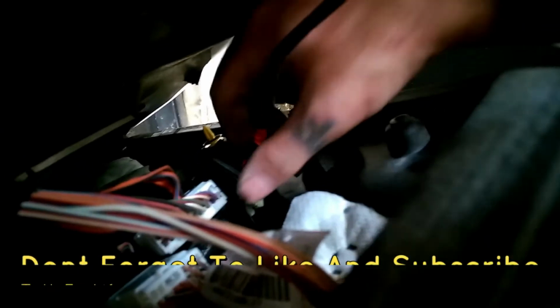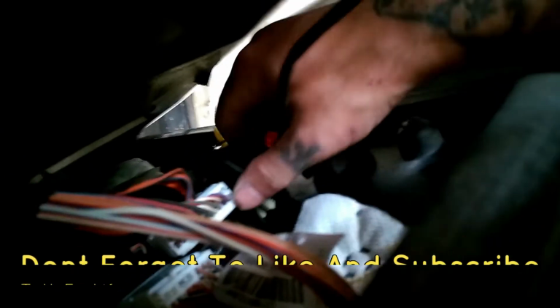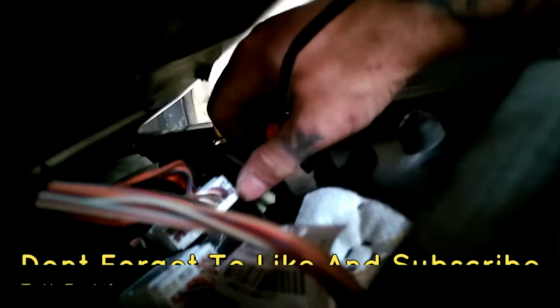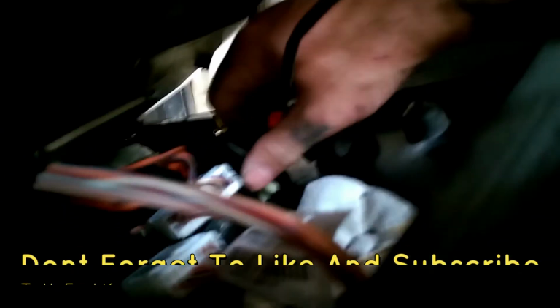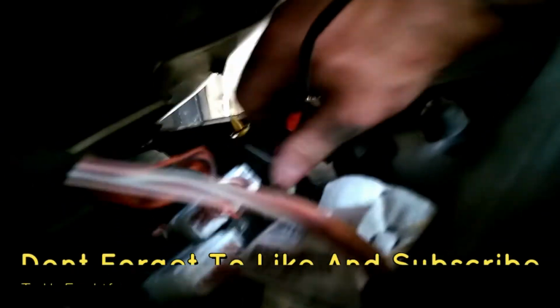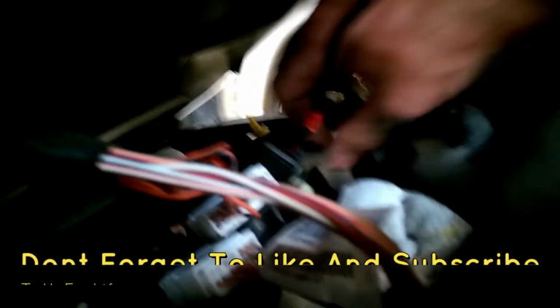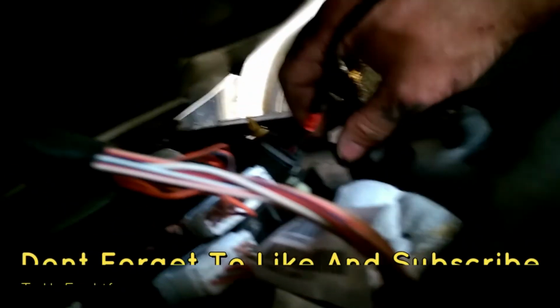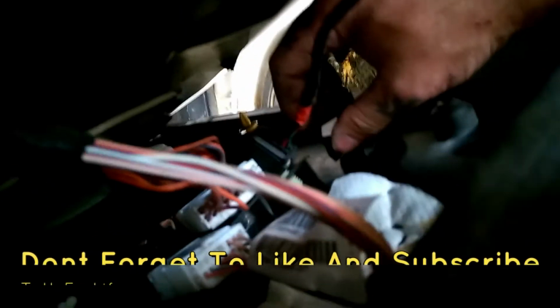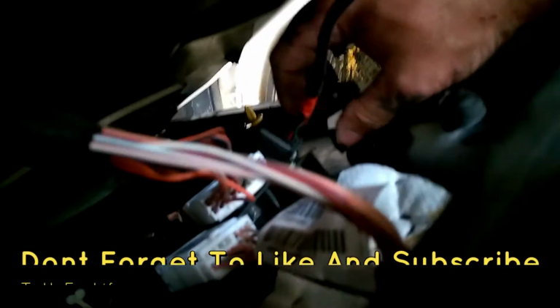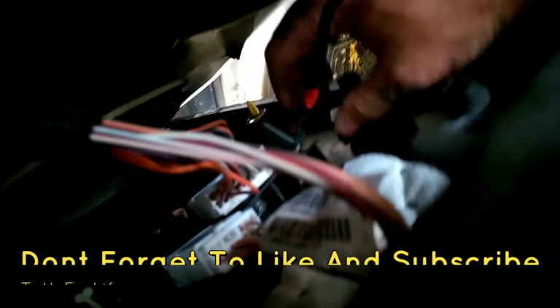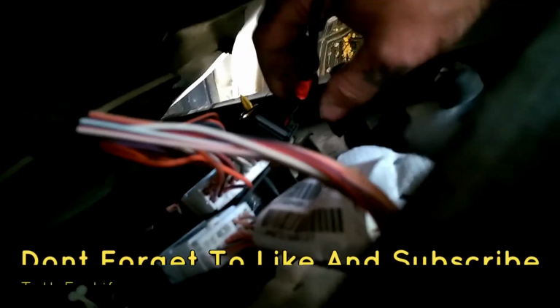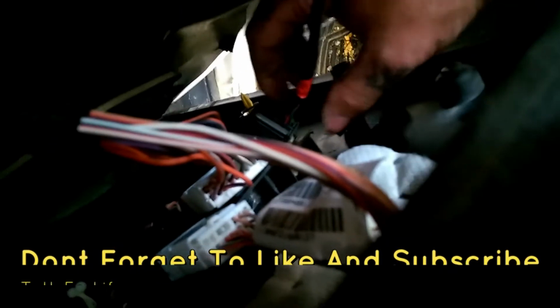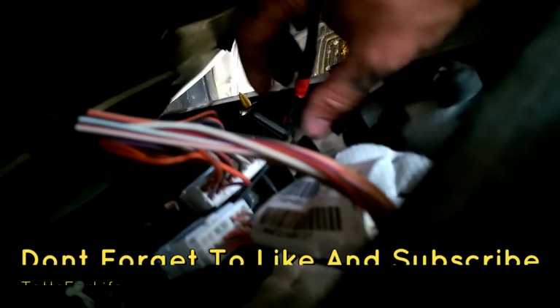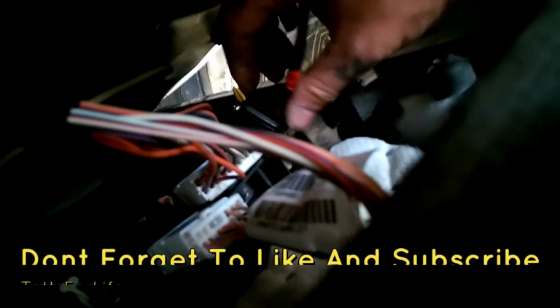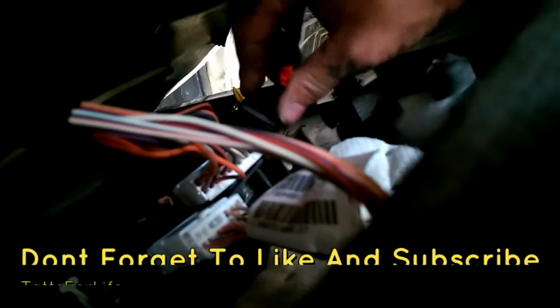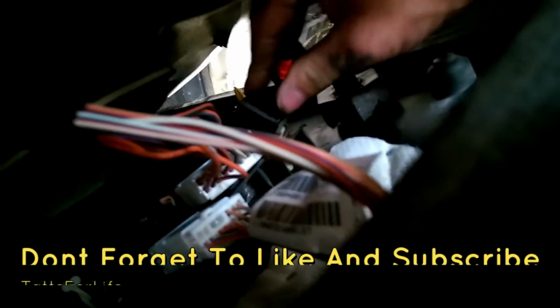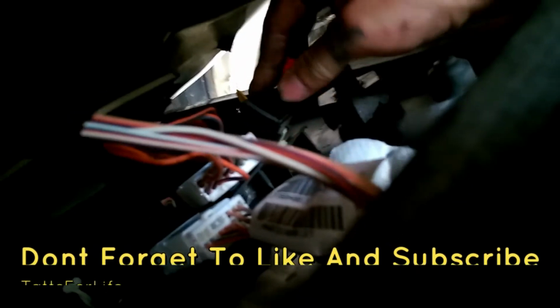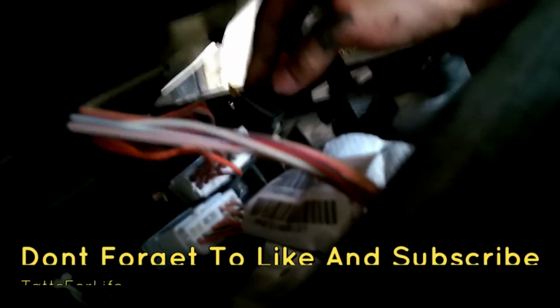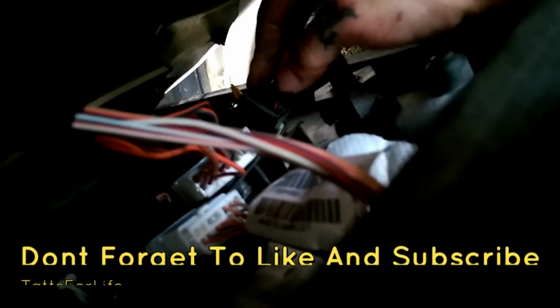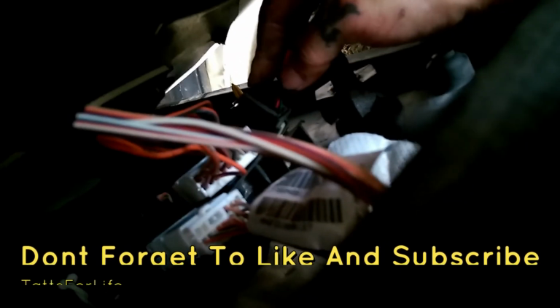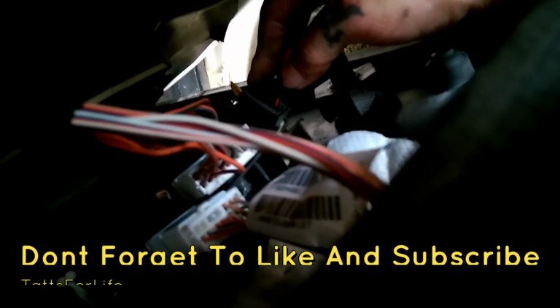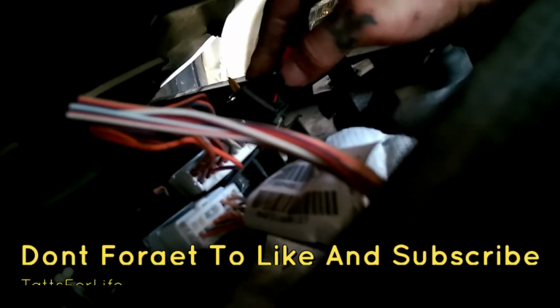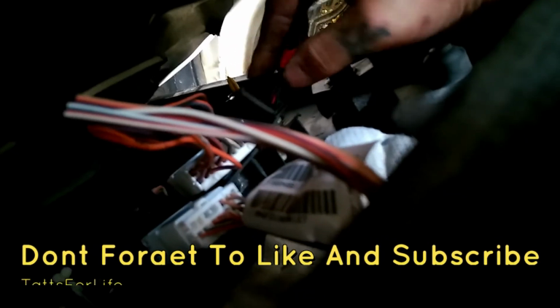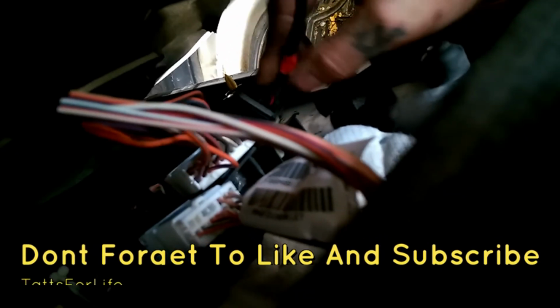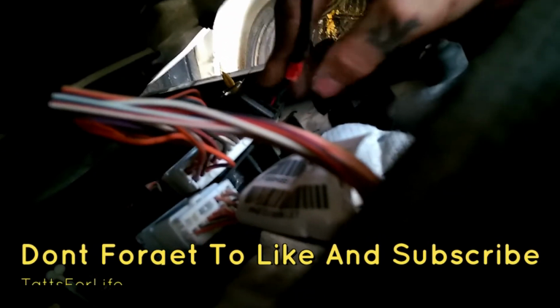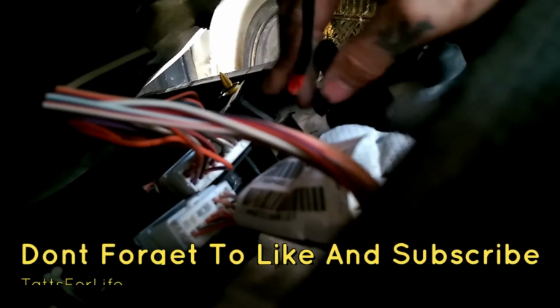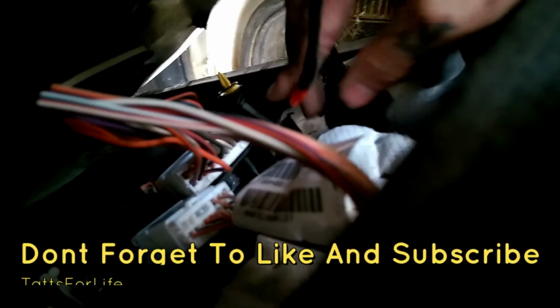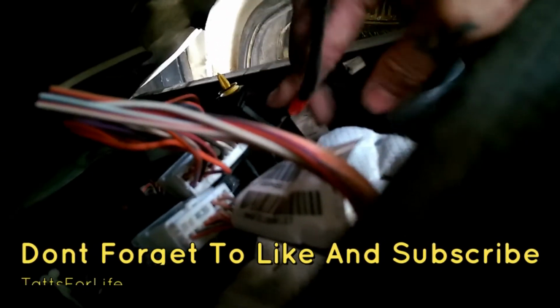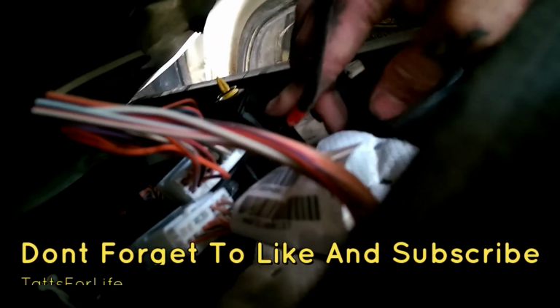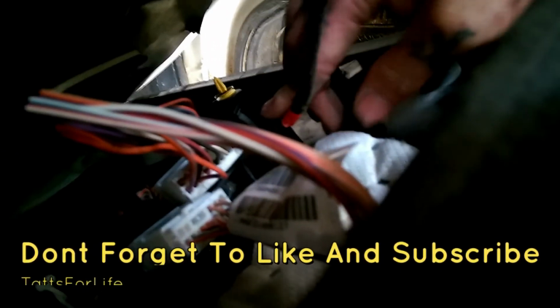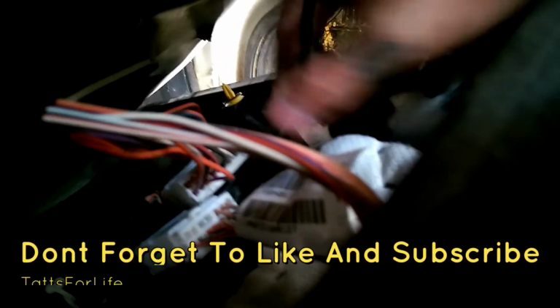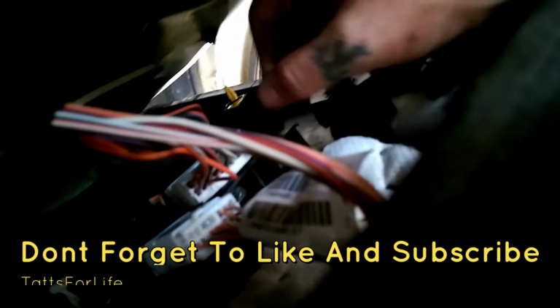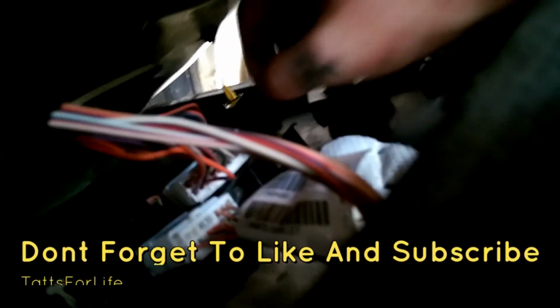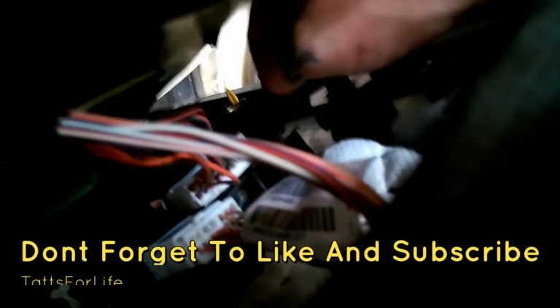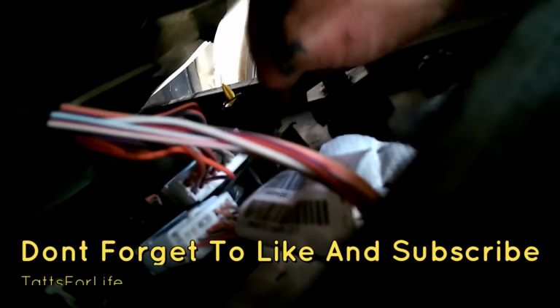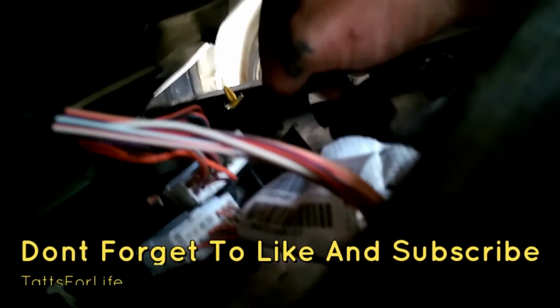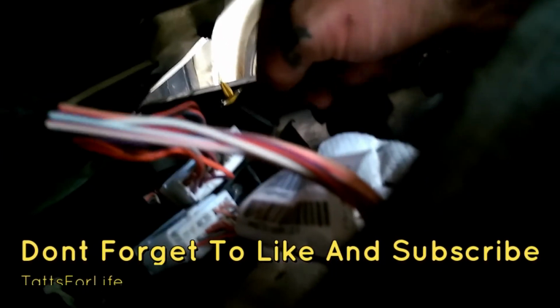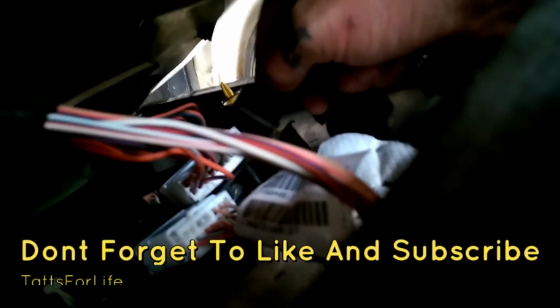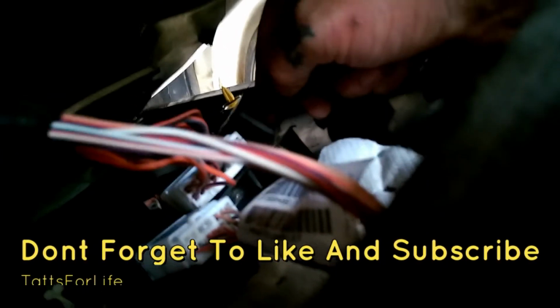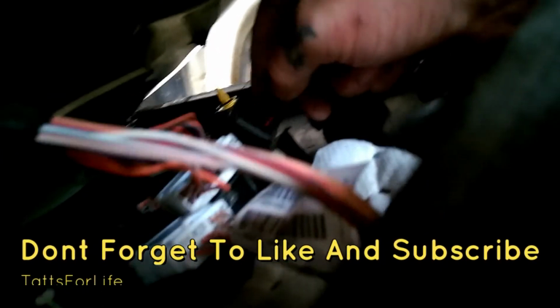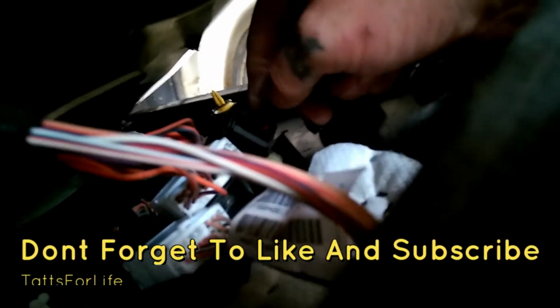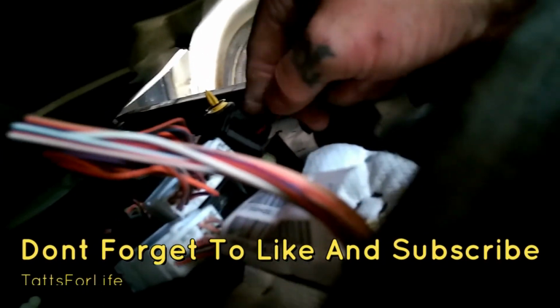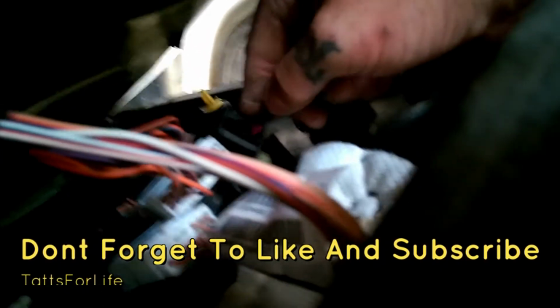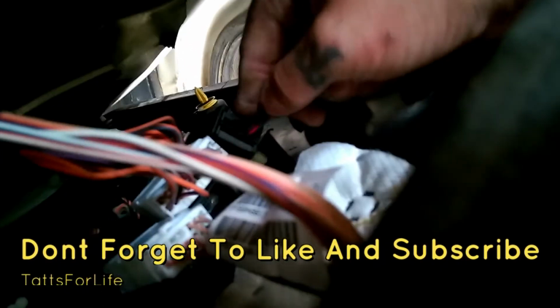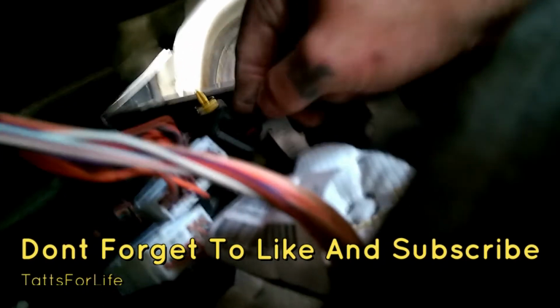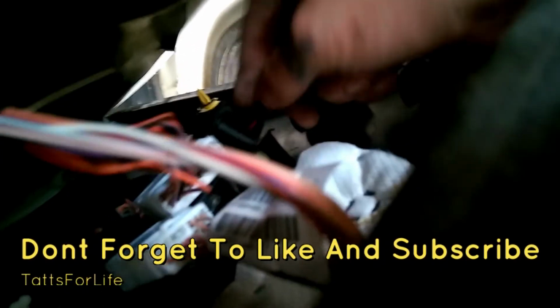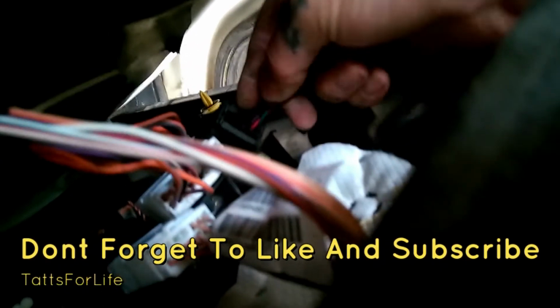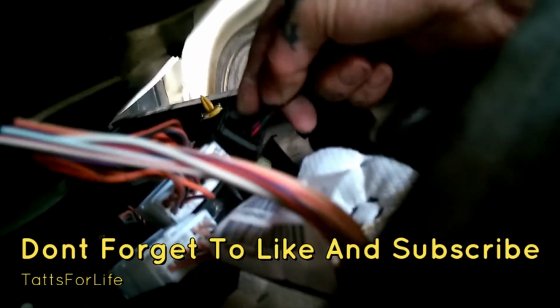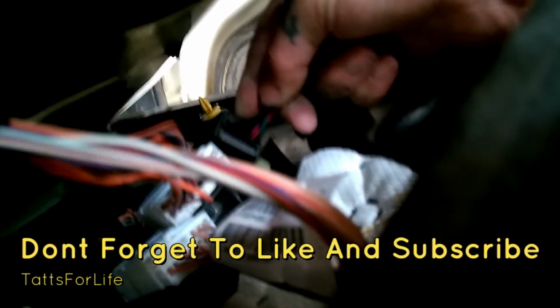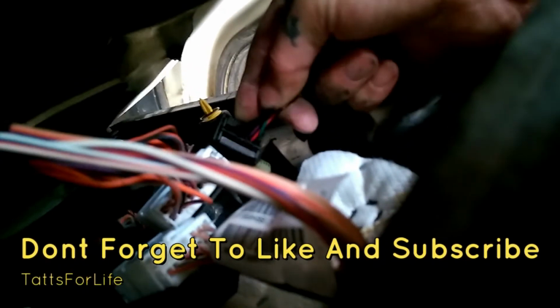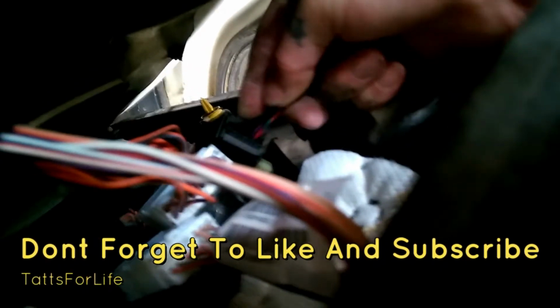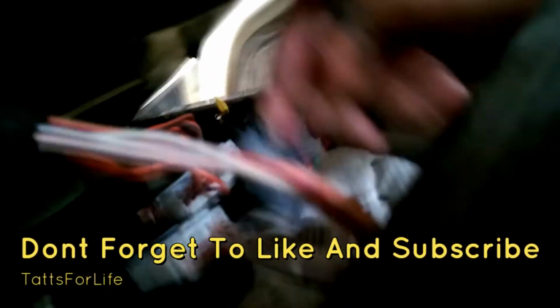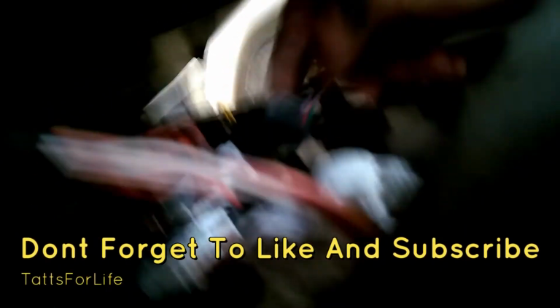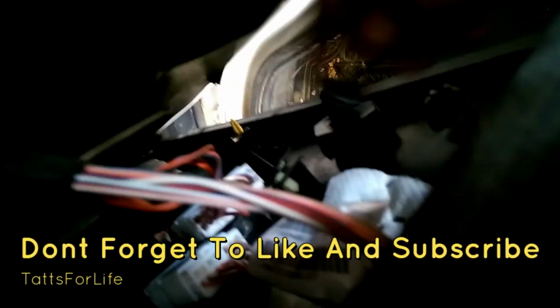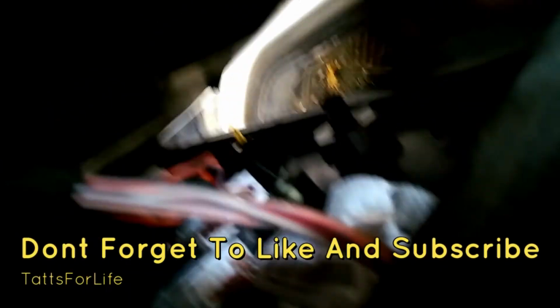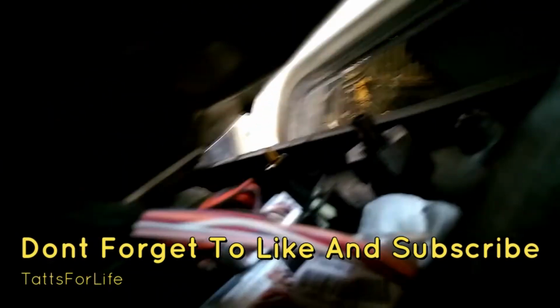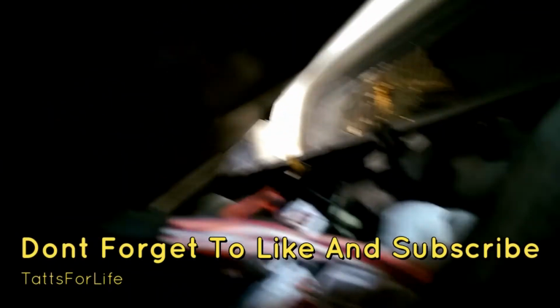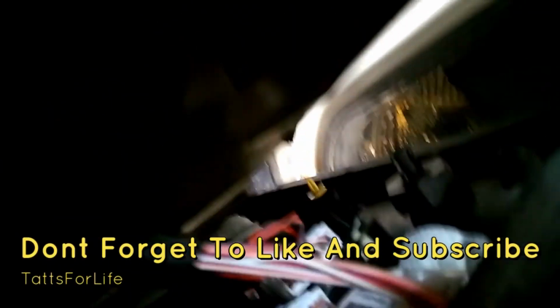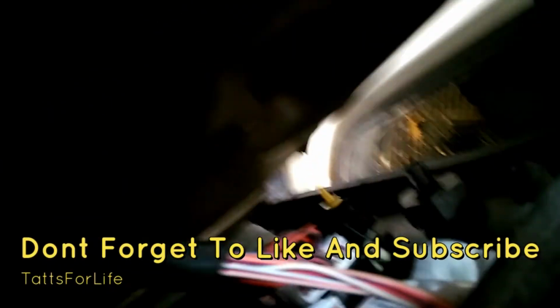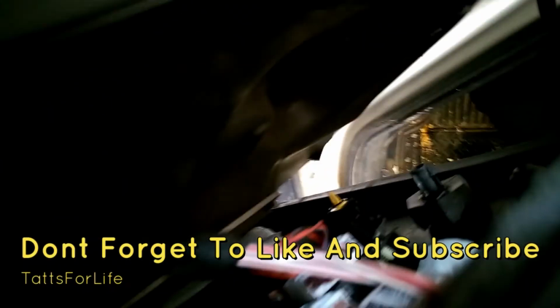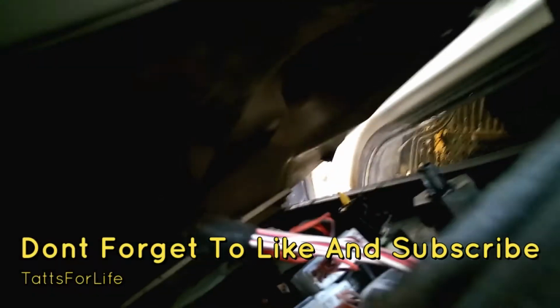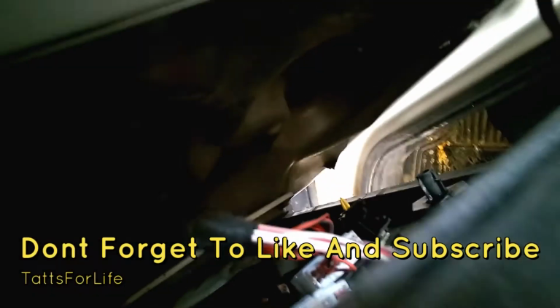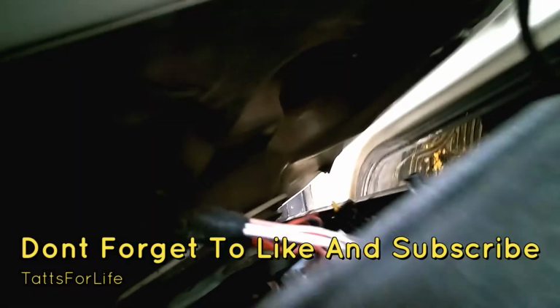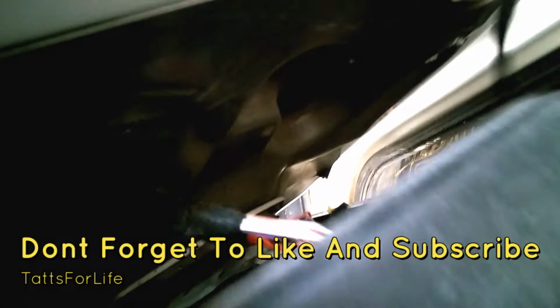Now we are not taking this door panel completely off. We are replacing the mirror, so I just need to unplug this power mirror connector.